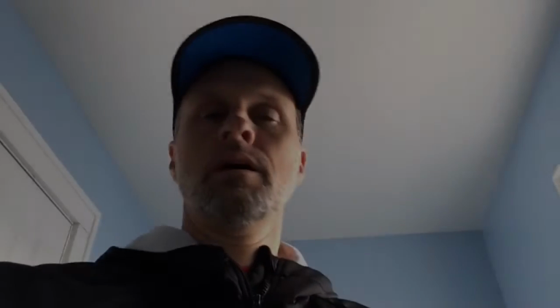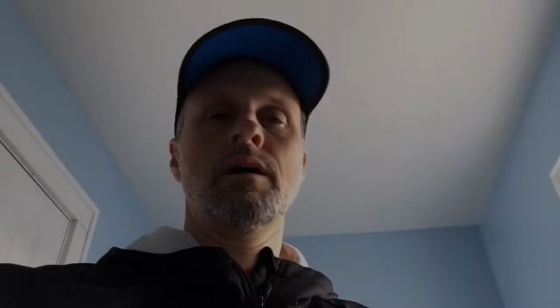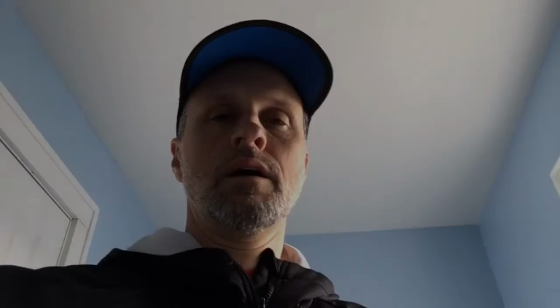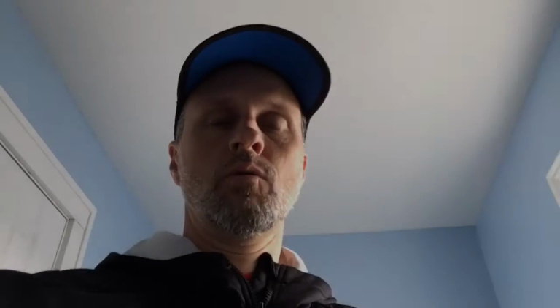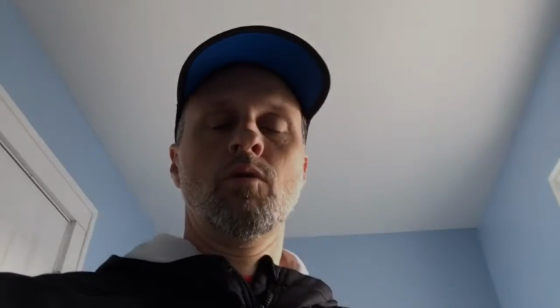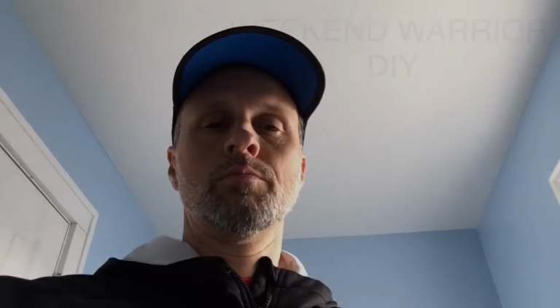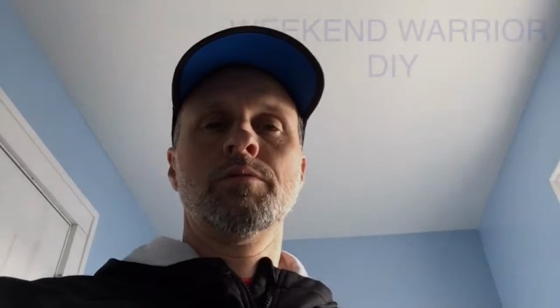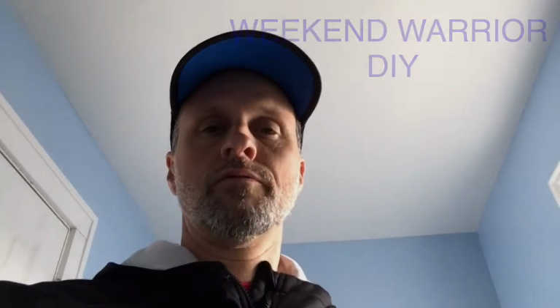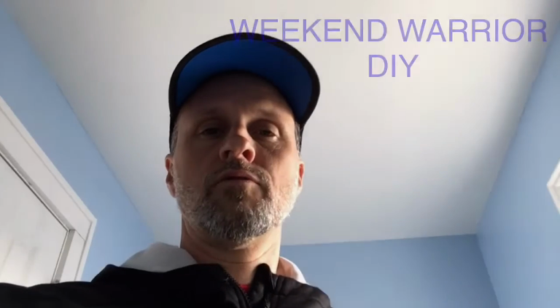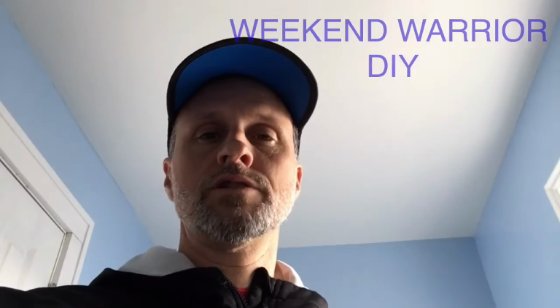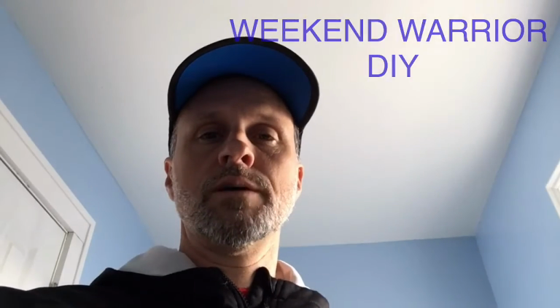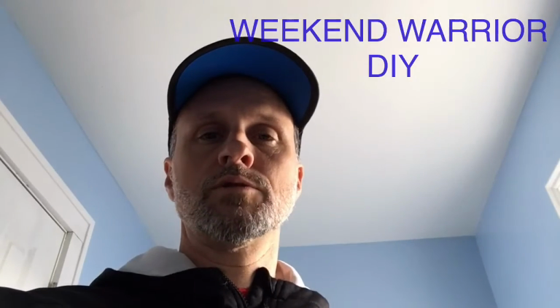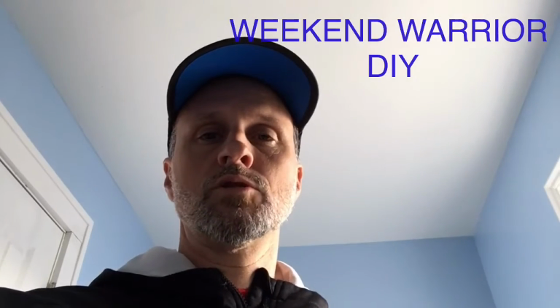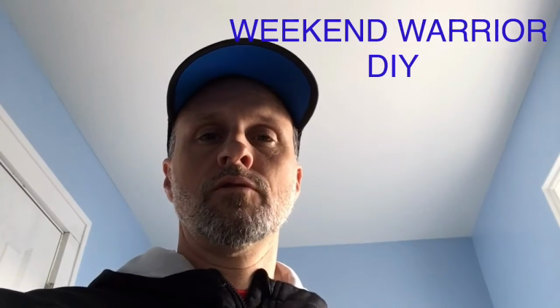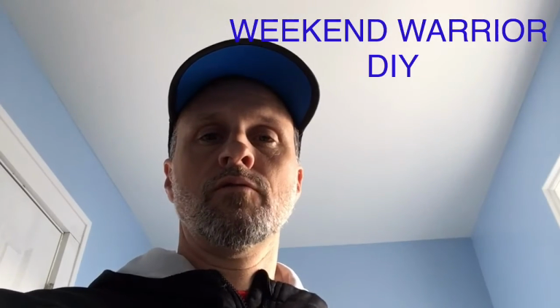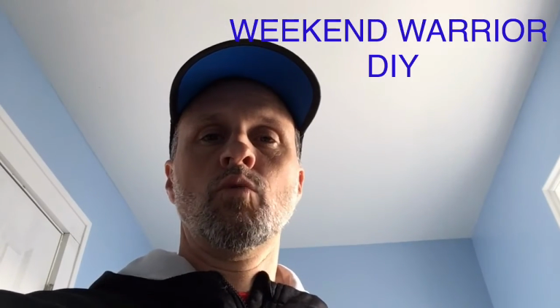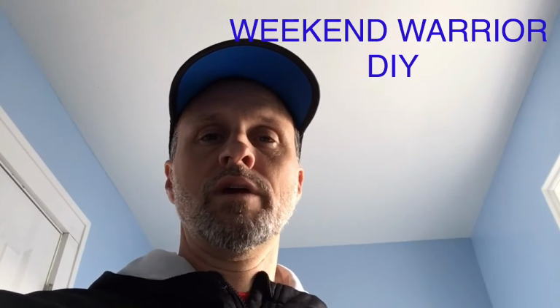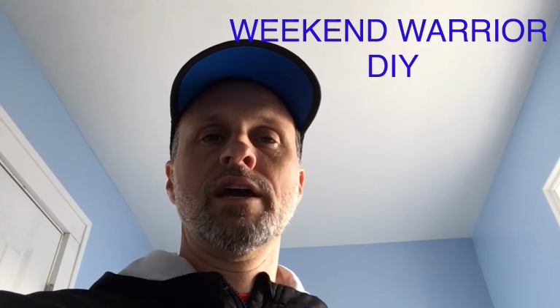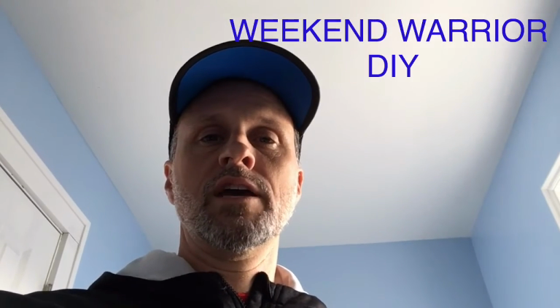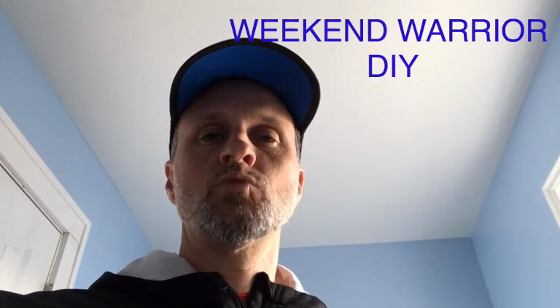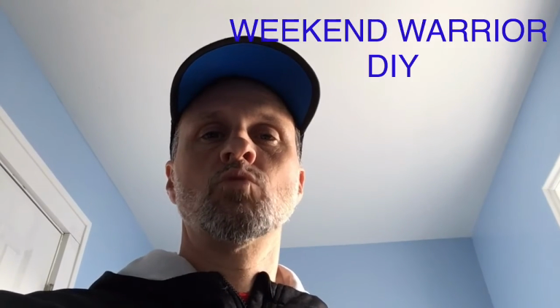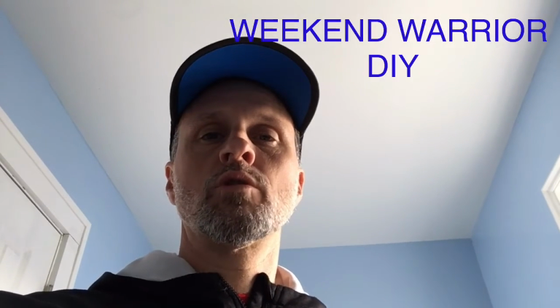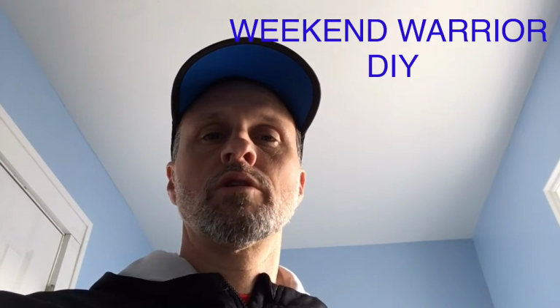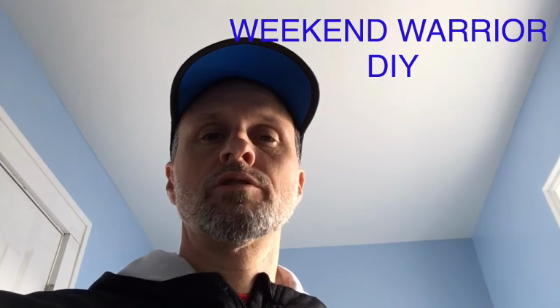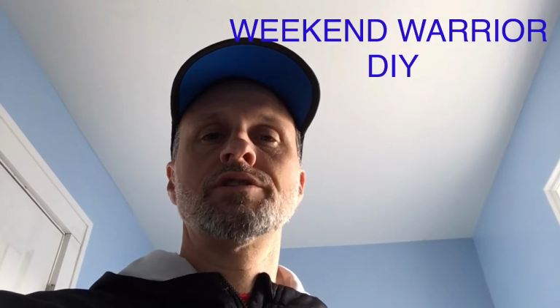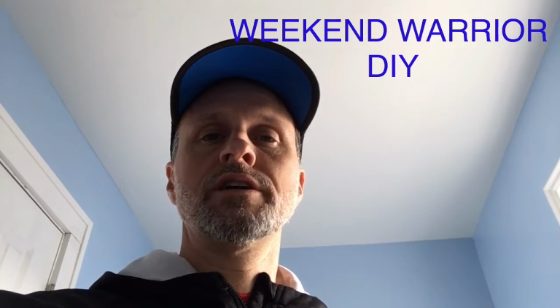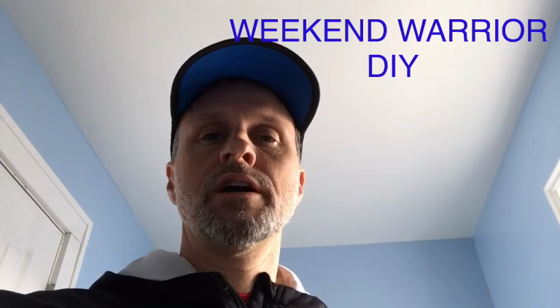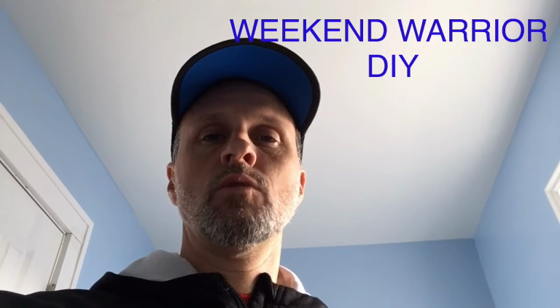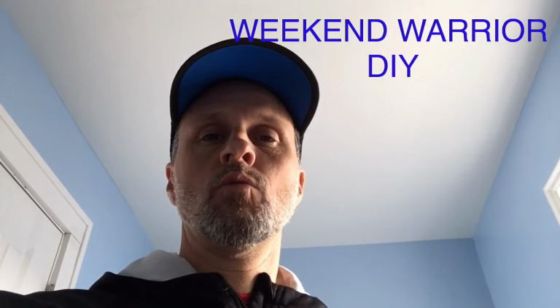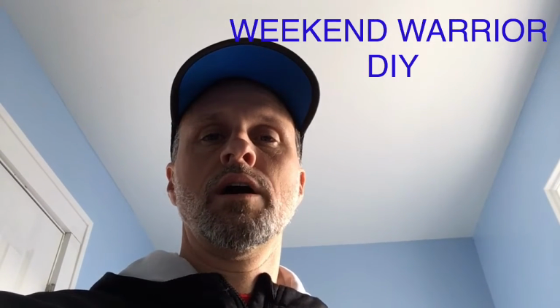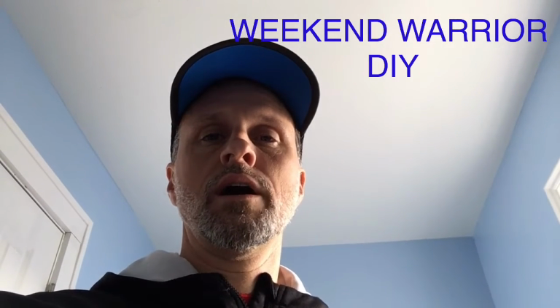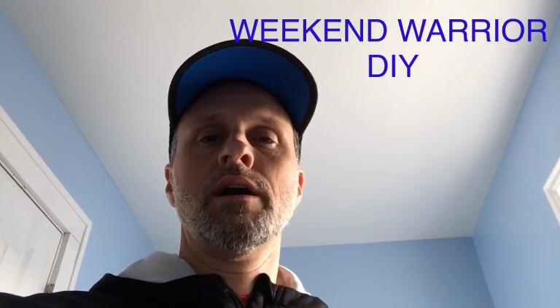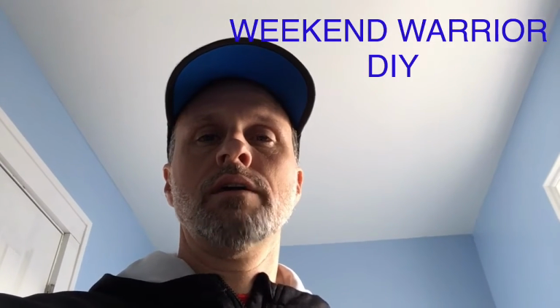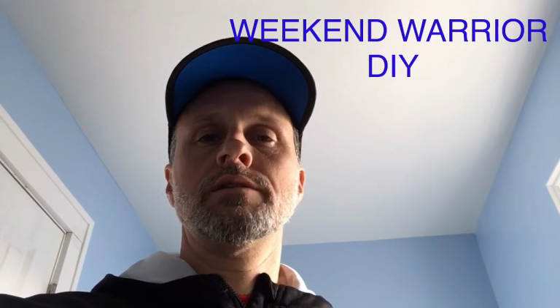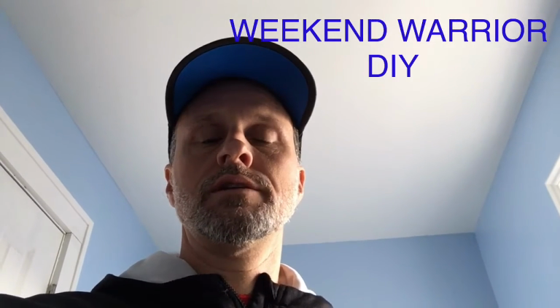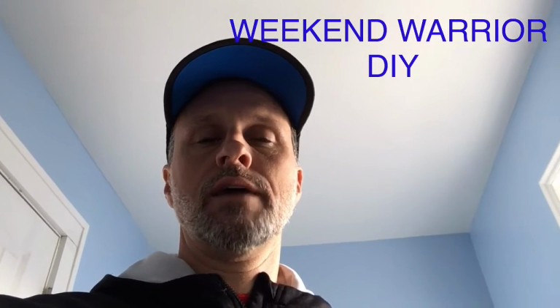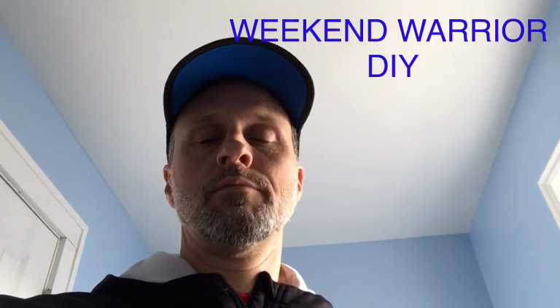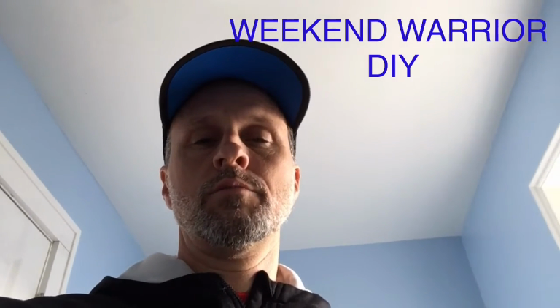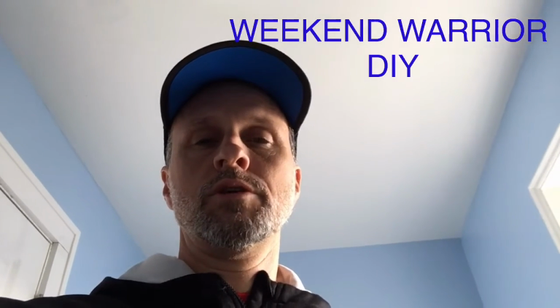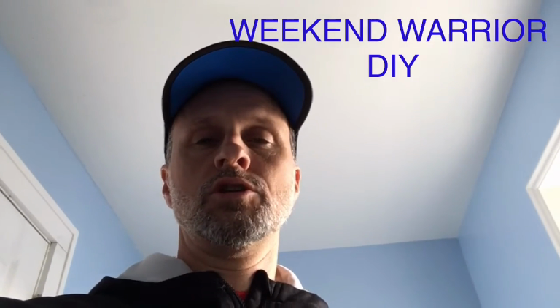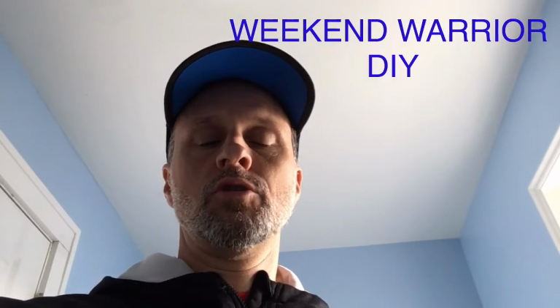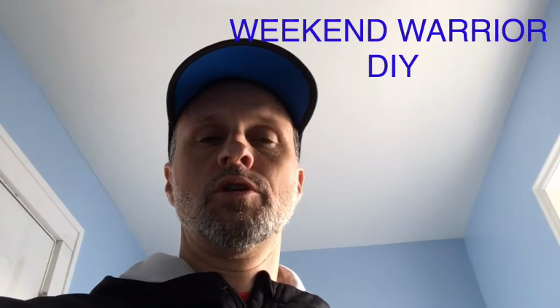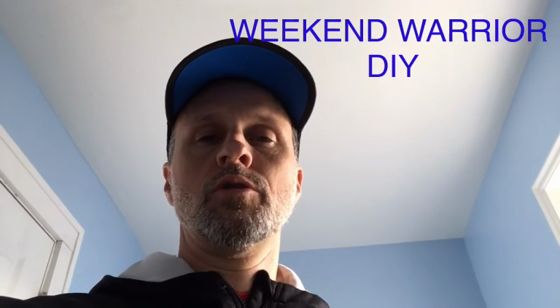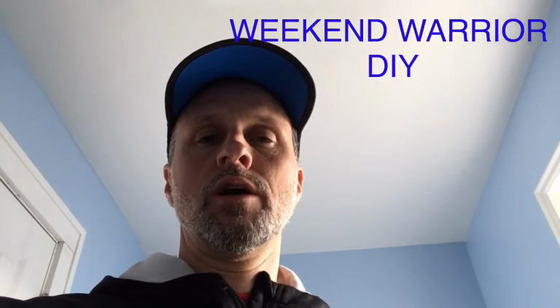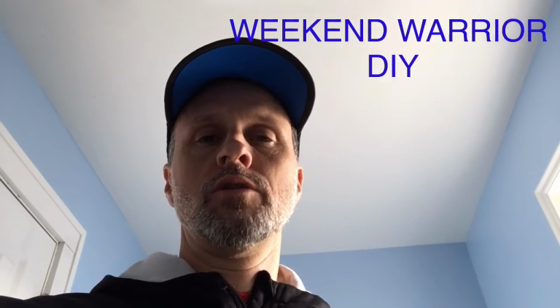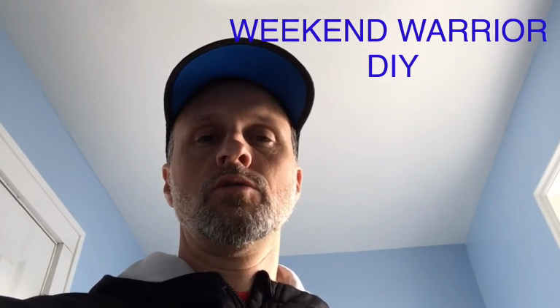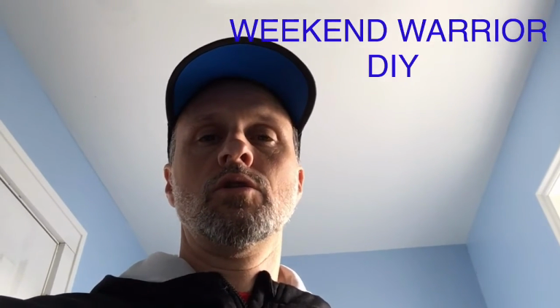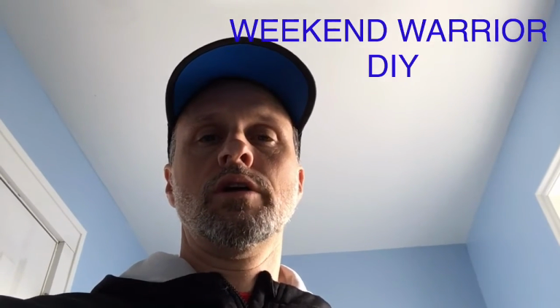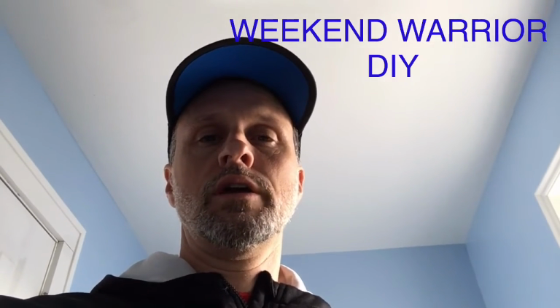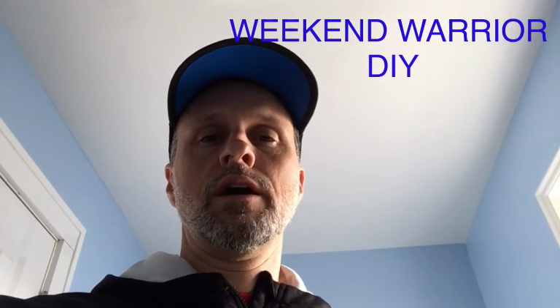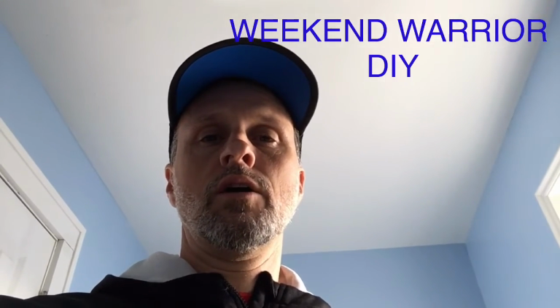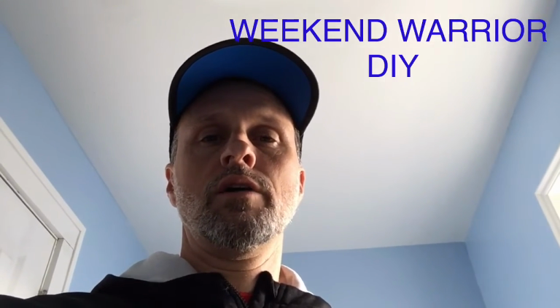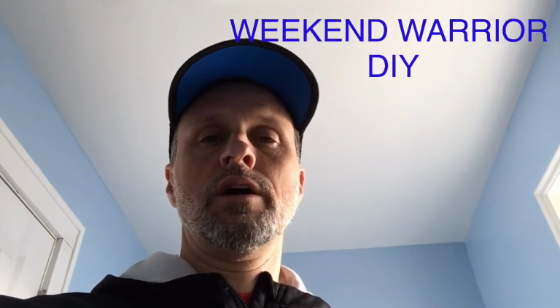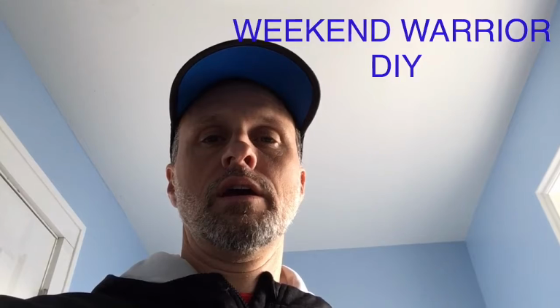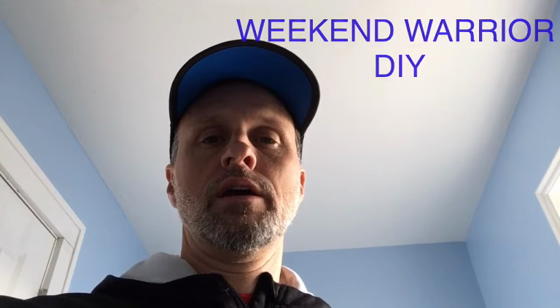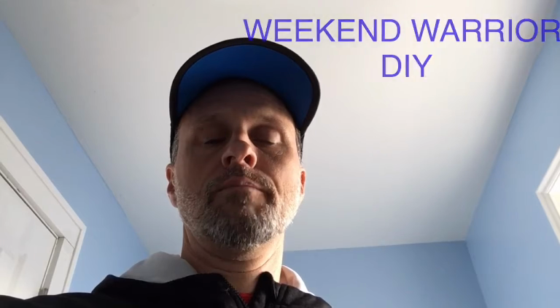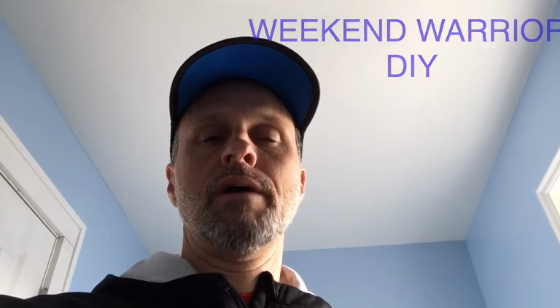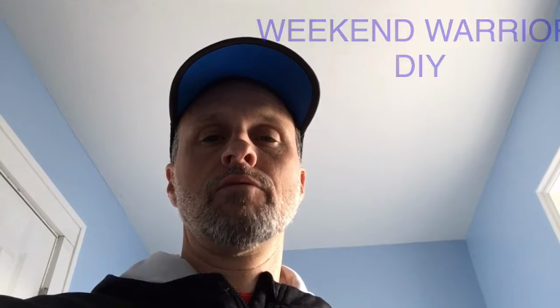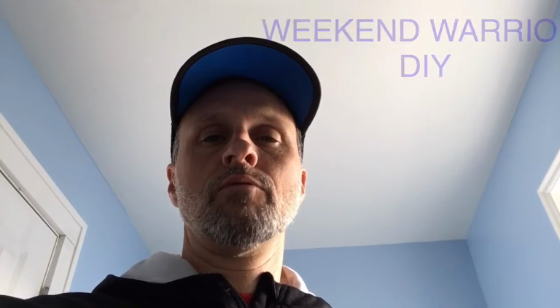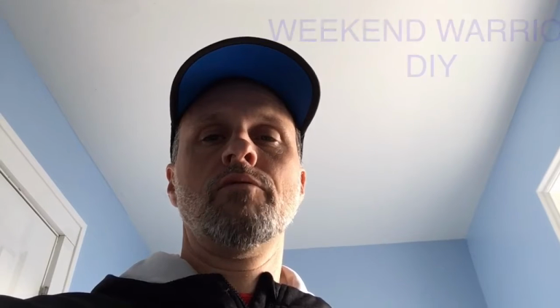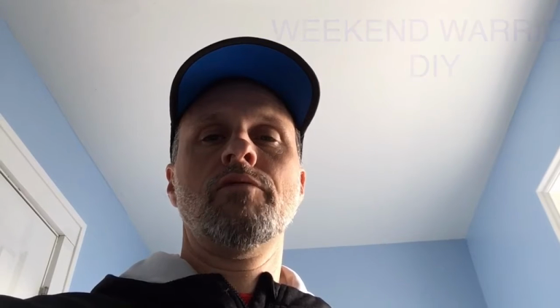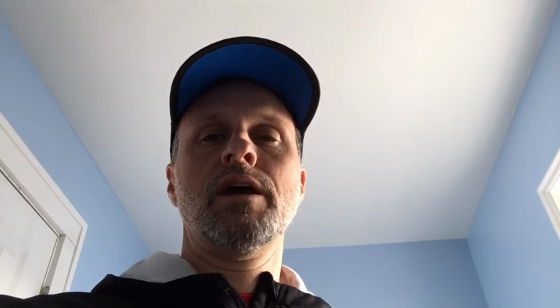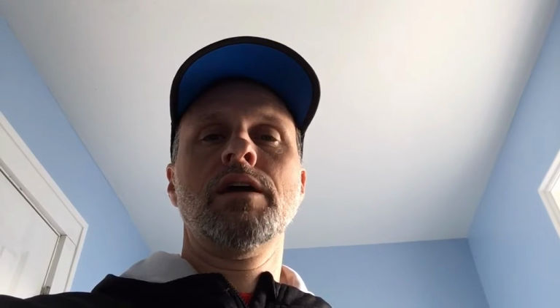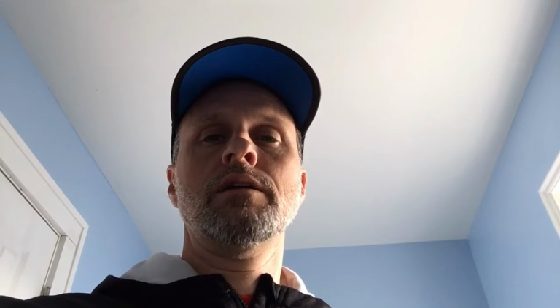Hi, welcome to the first episode of Weekend Warrior DIY. Today I'm going to be showing you how to clean out a bathroom fan.